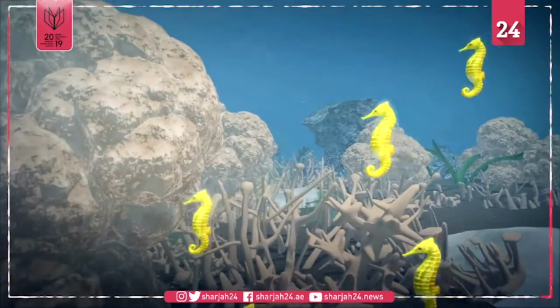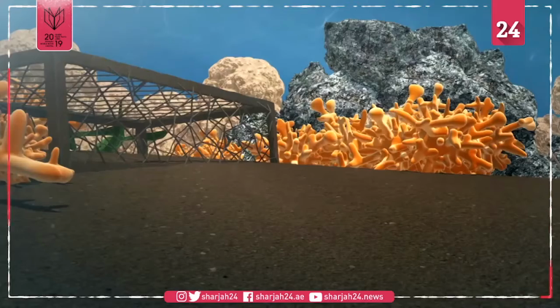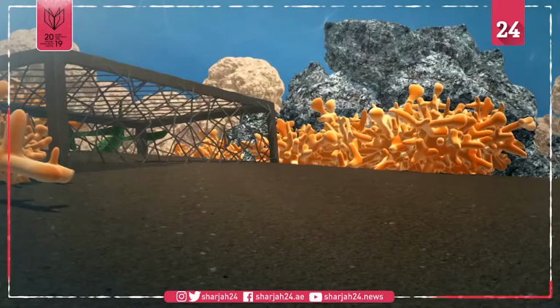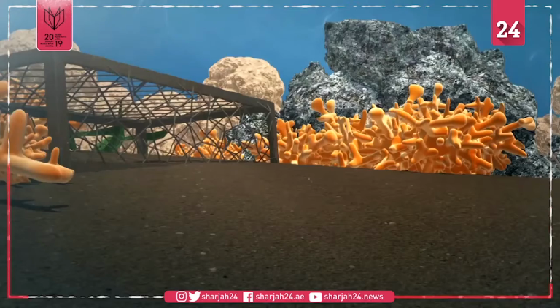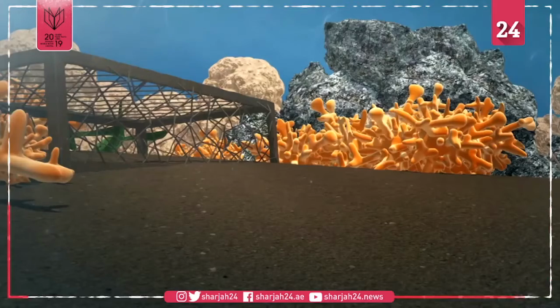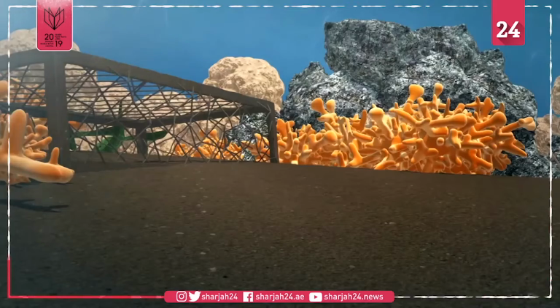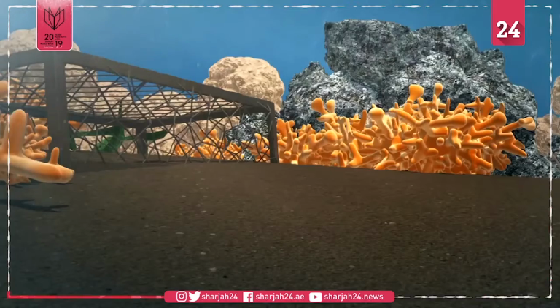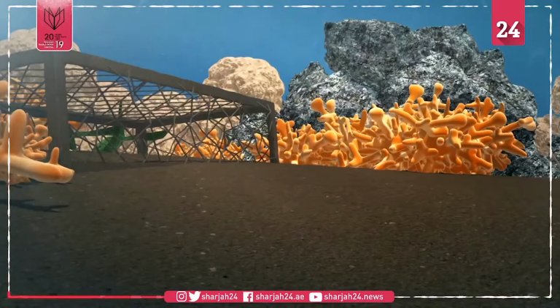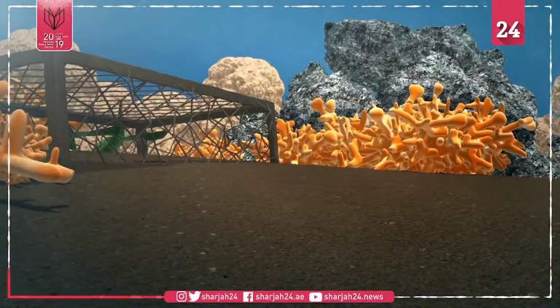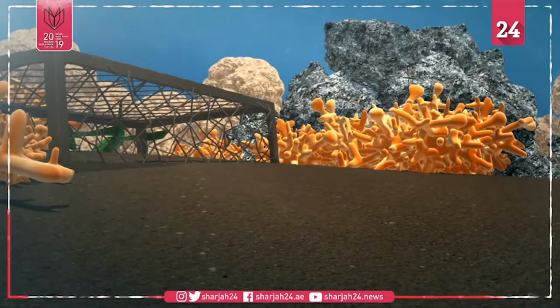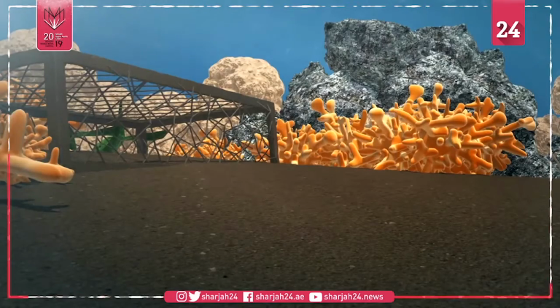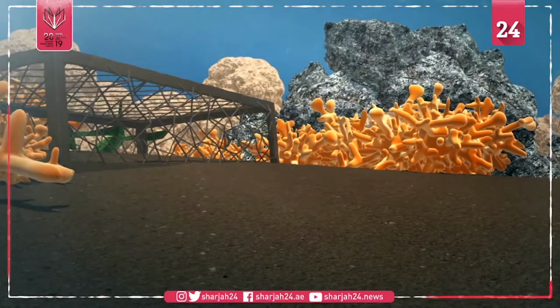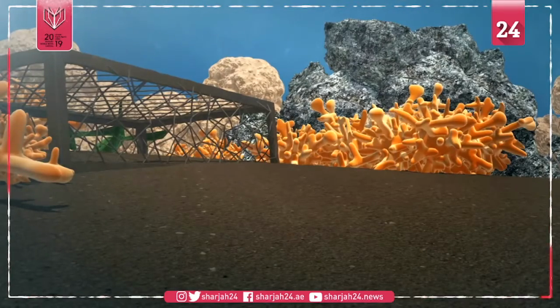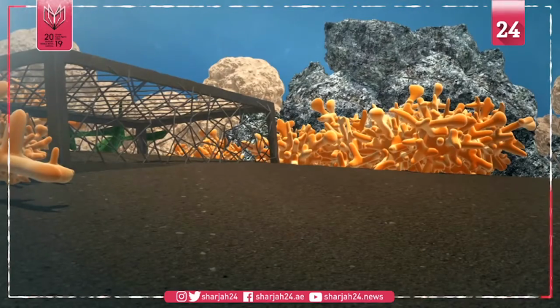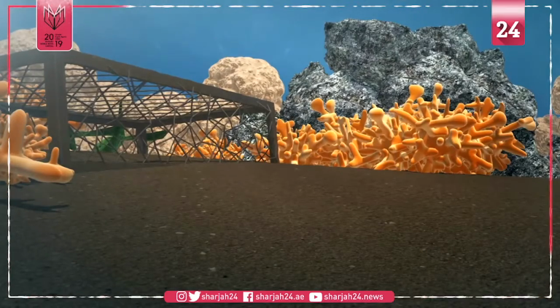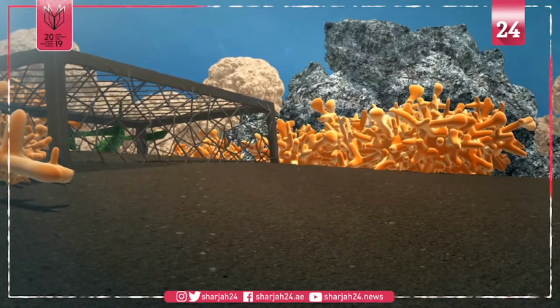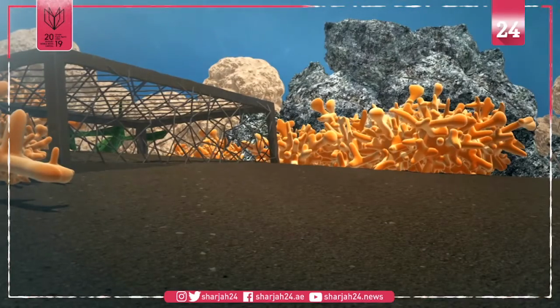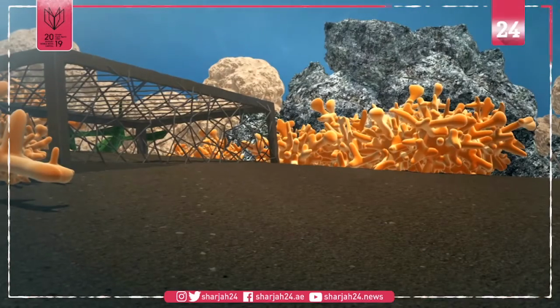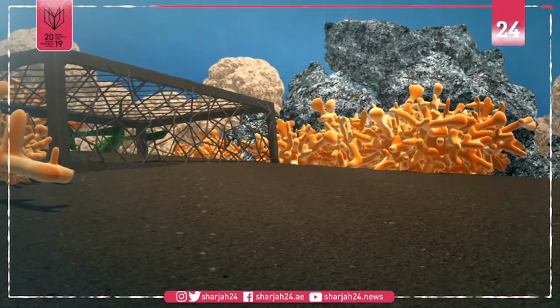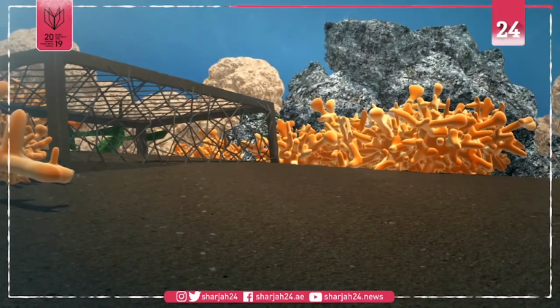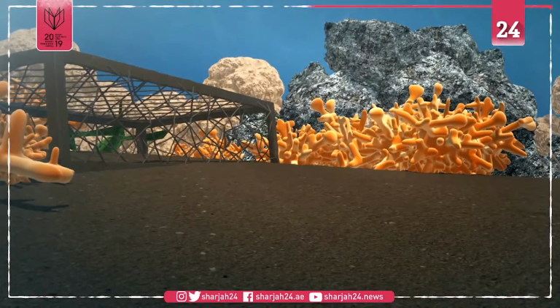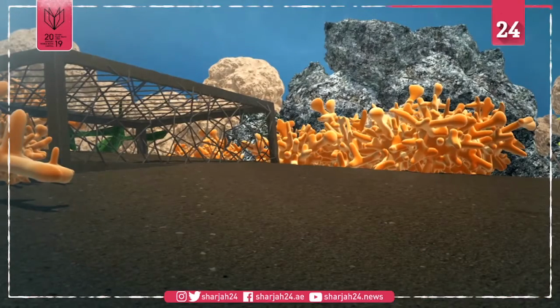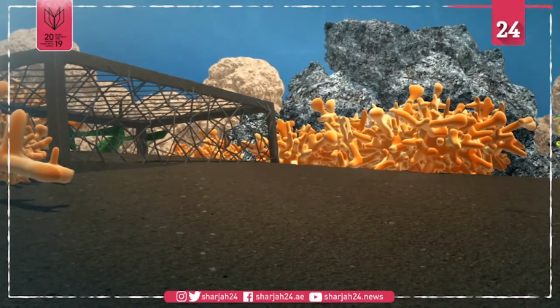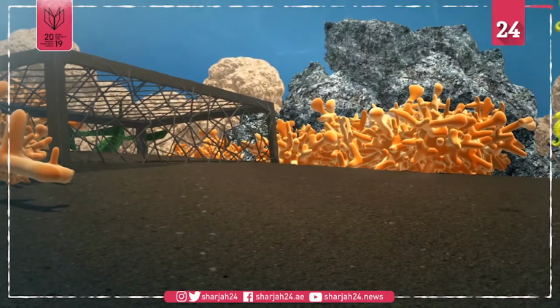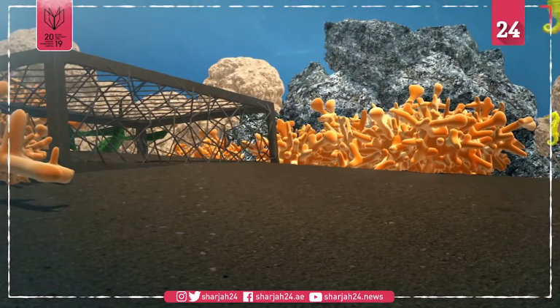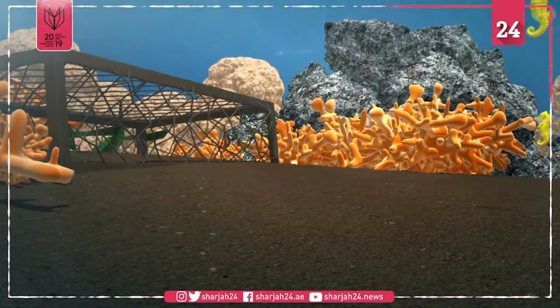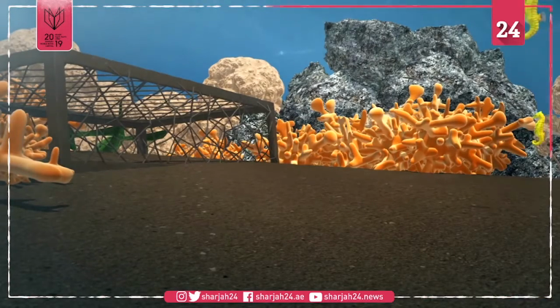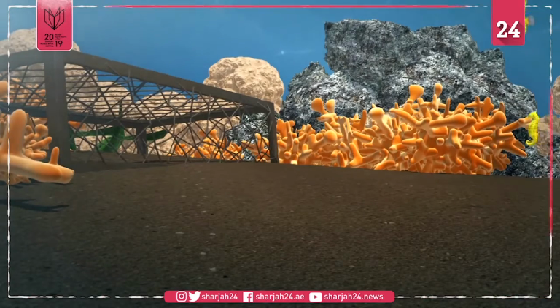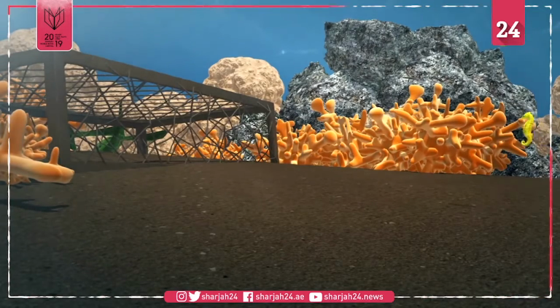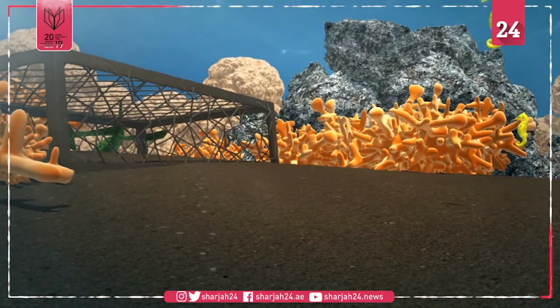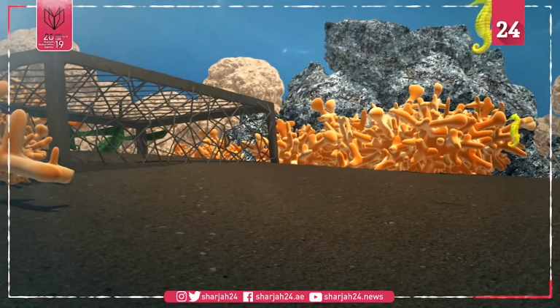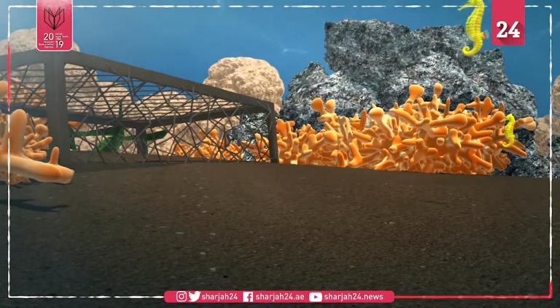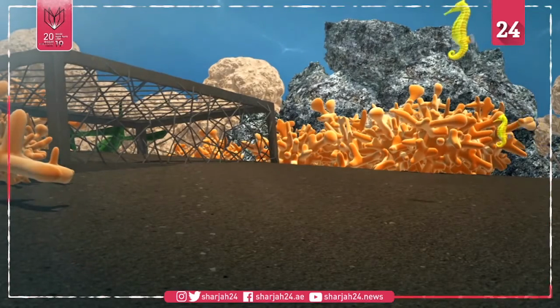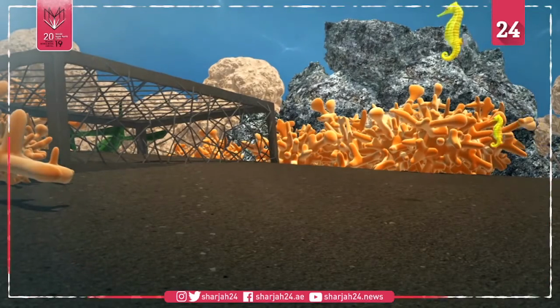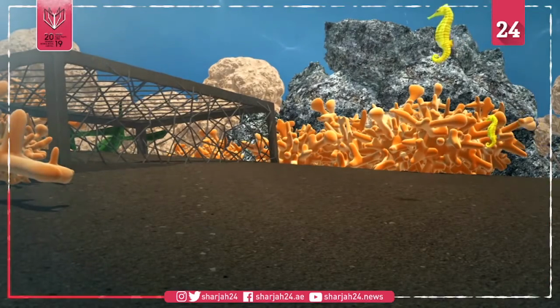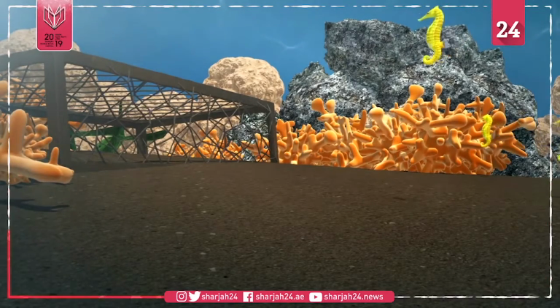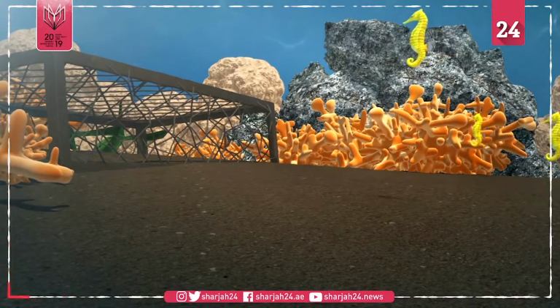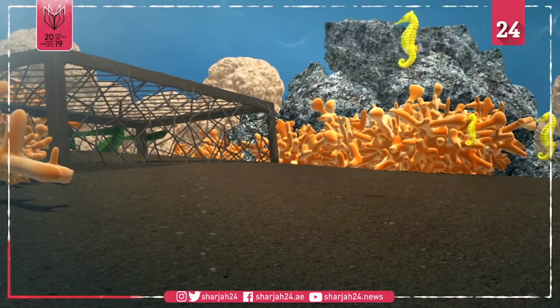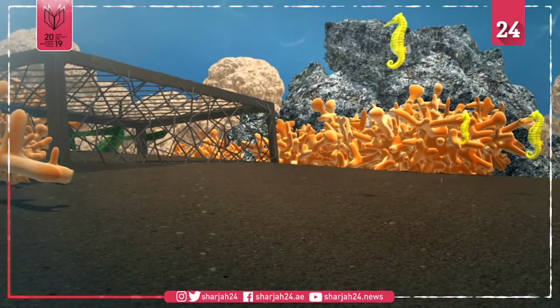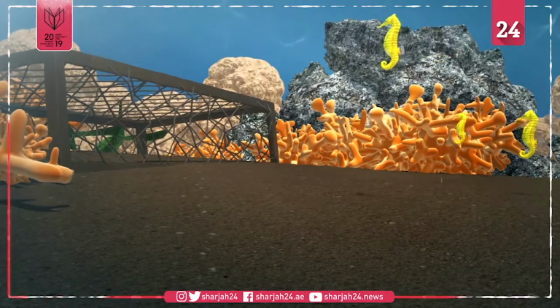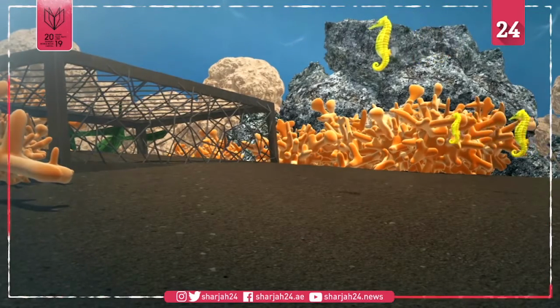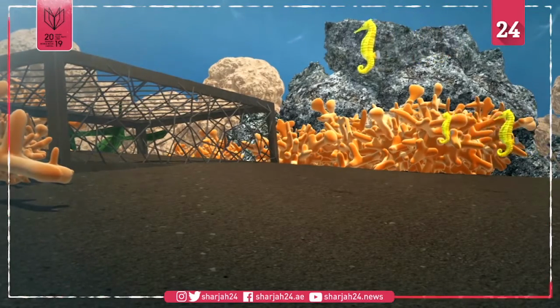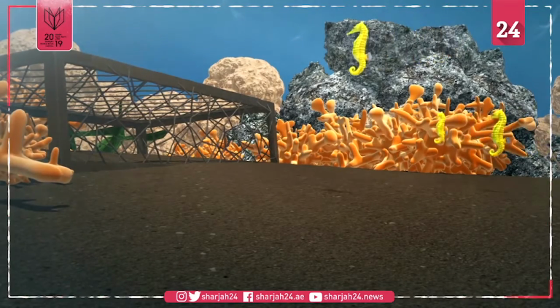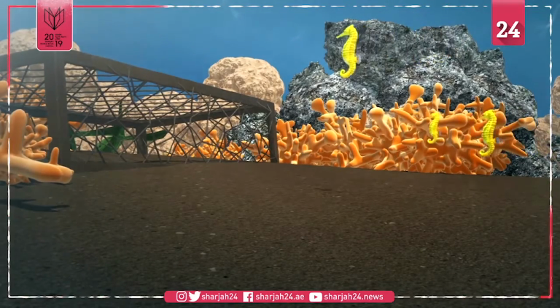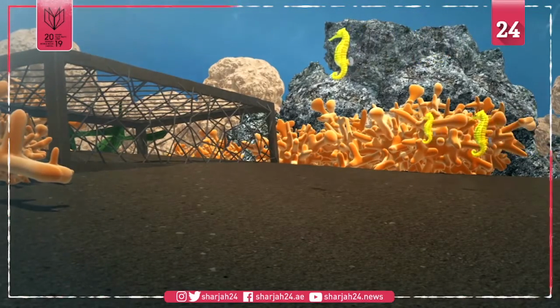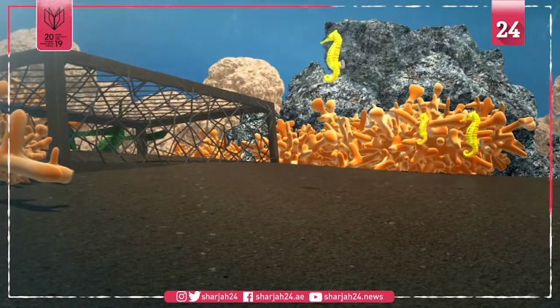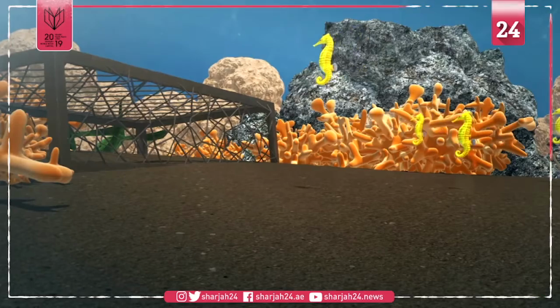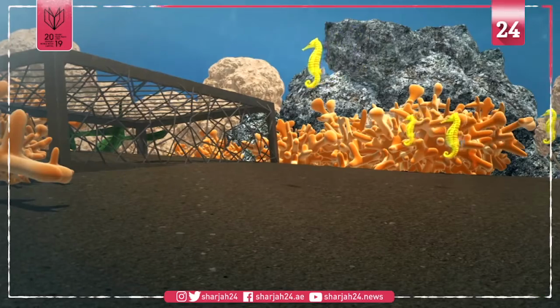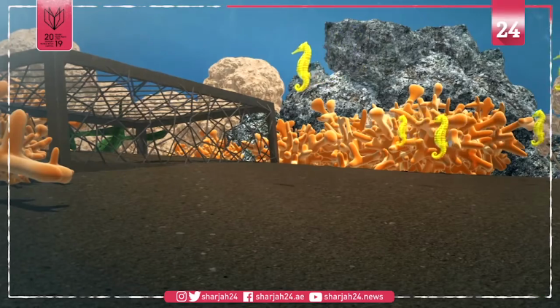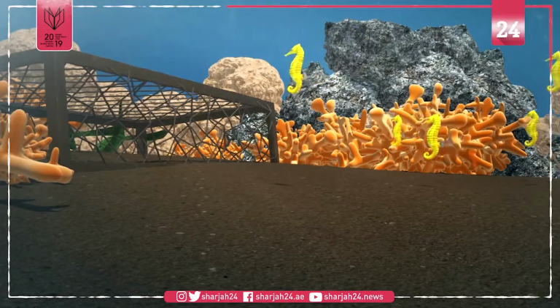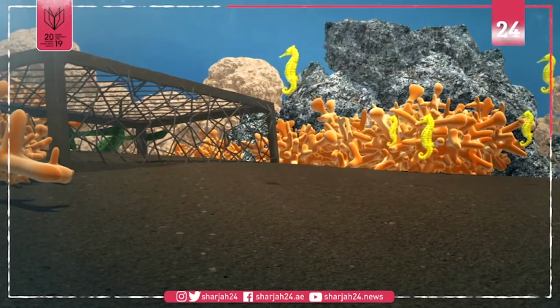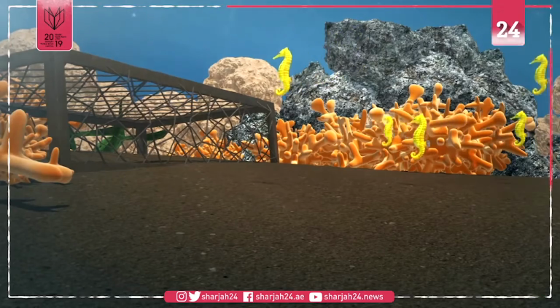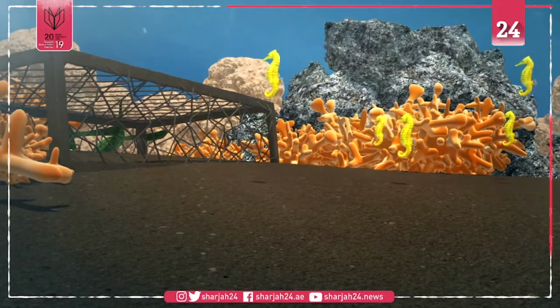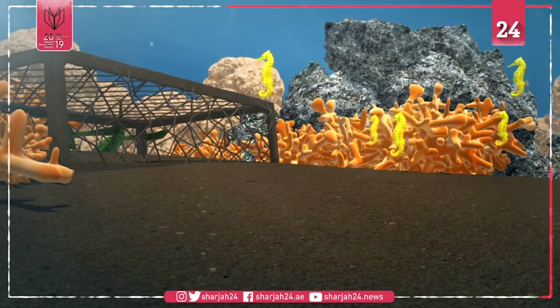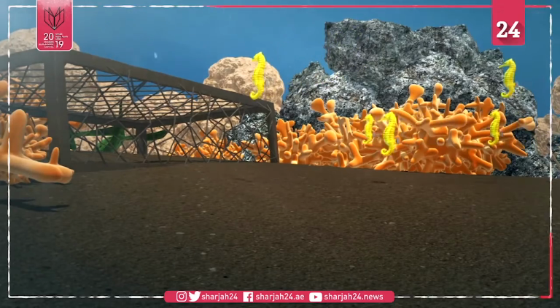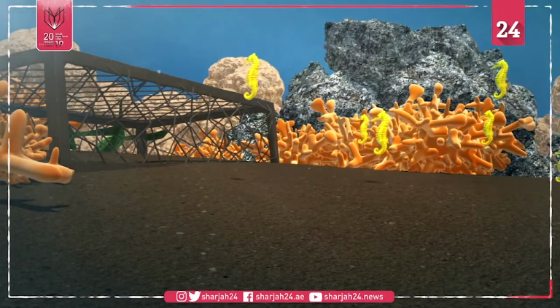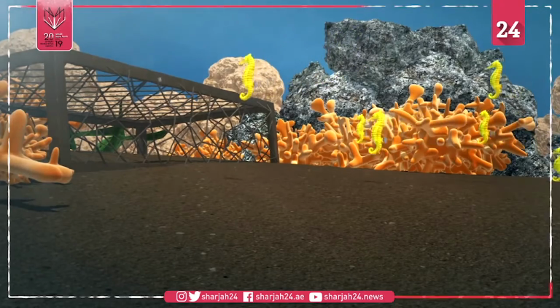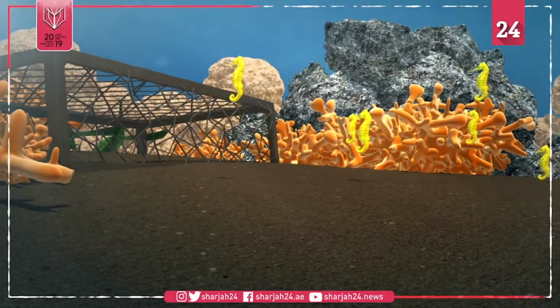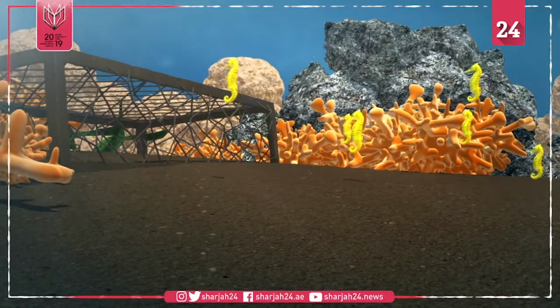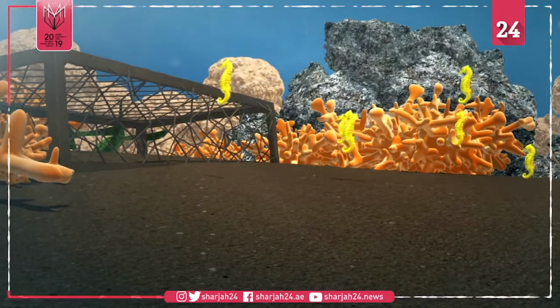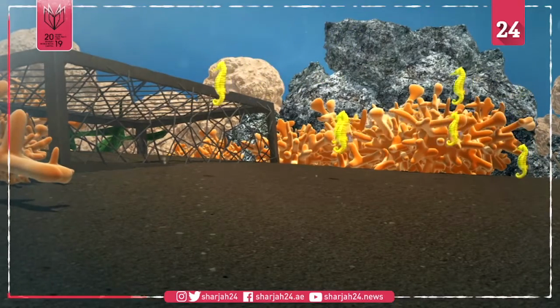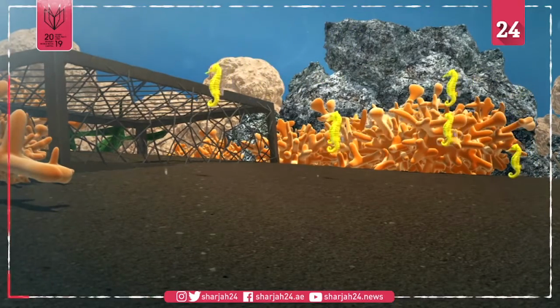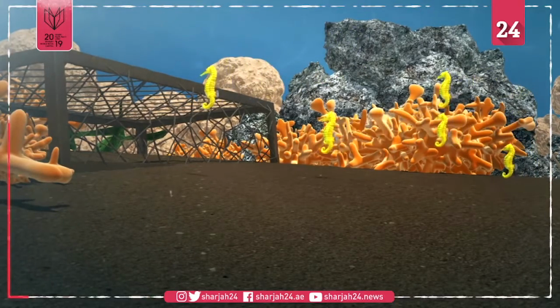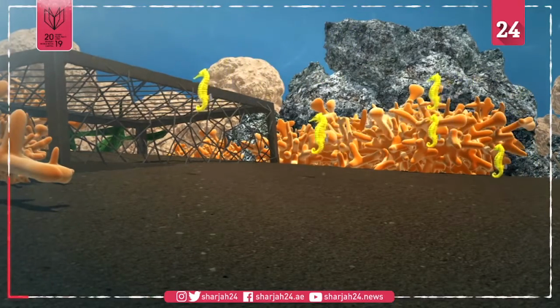These artificial habitats will be transformed into natural habitats for White's seahorses as they're grown over by sponges, algae, and other marine creatures.